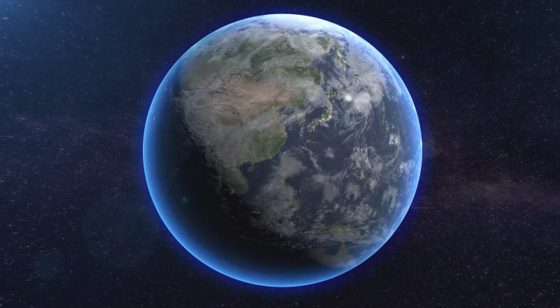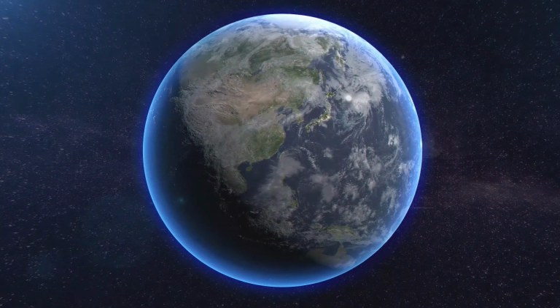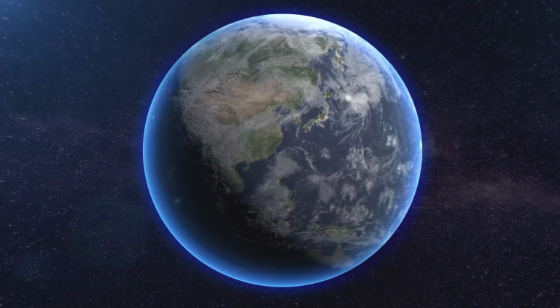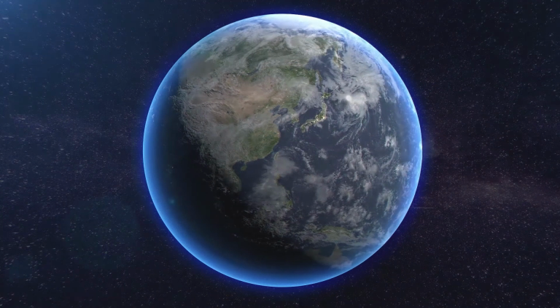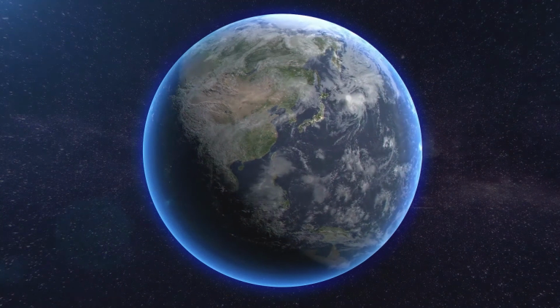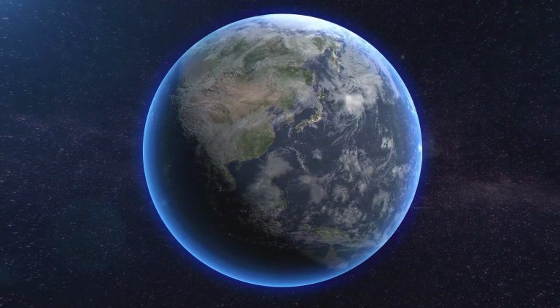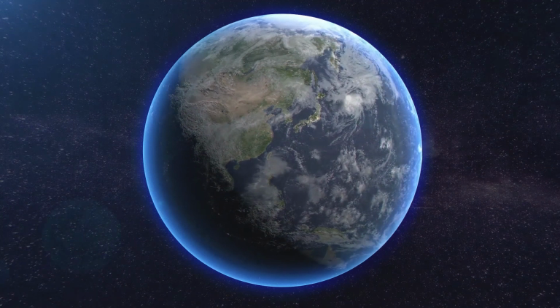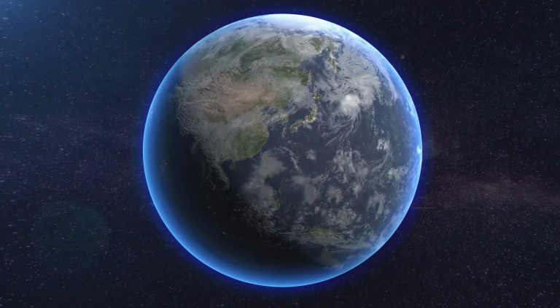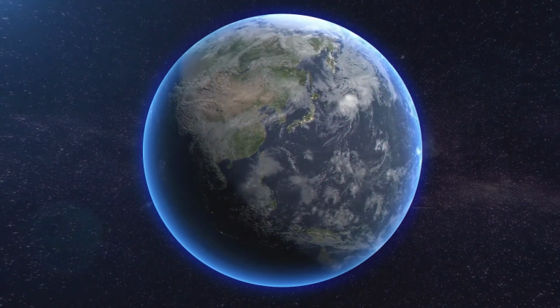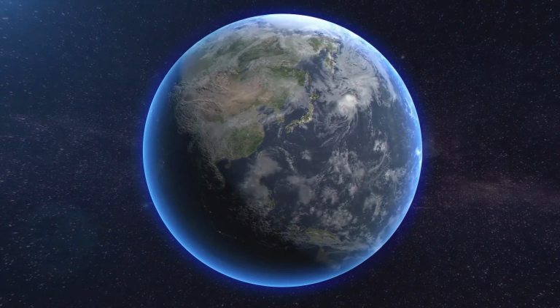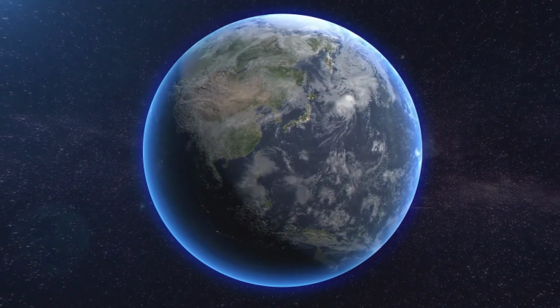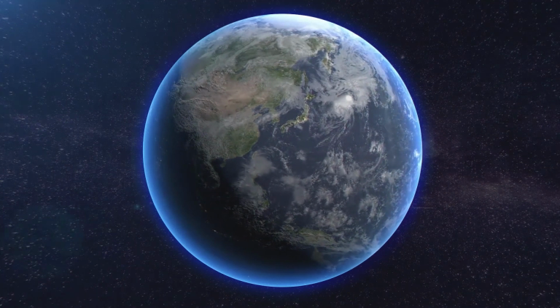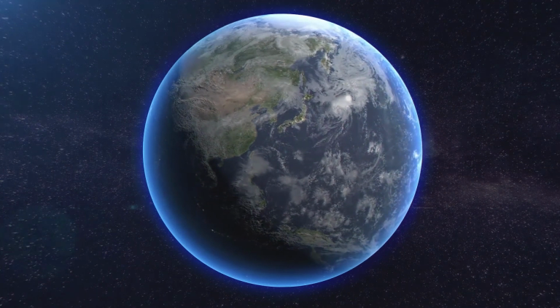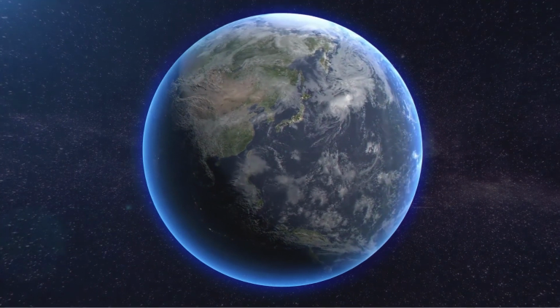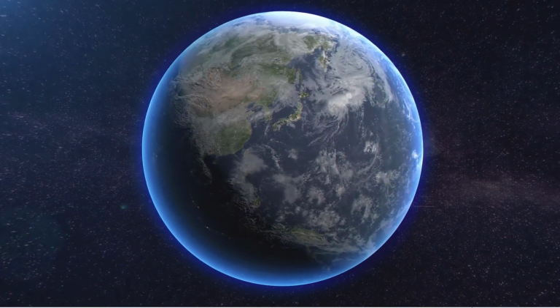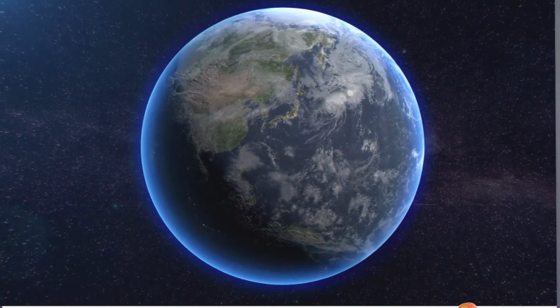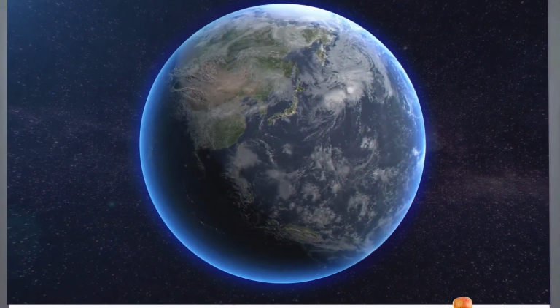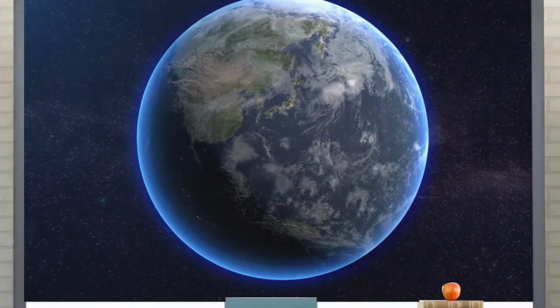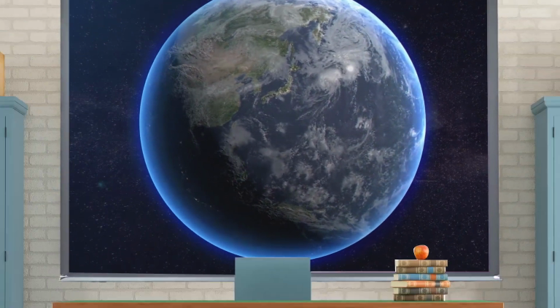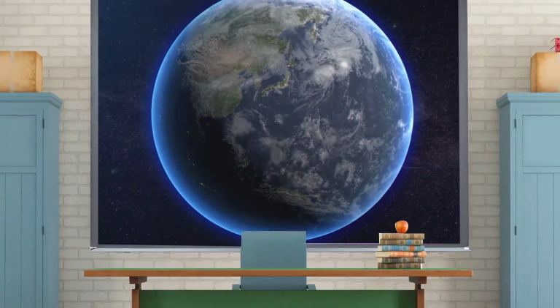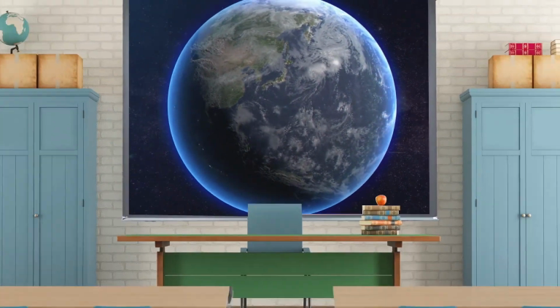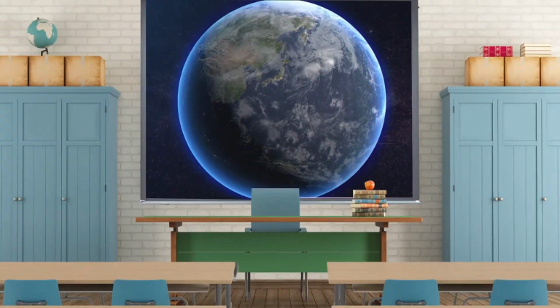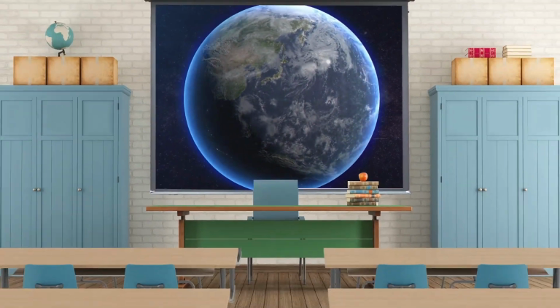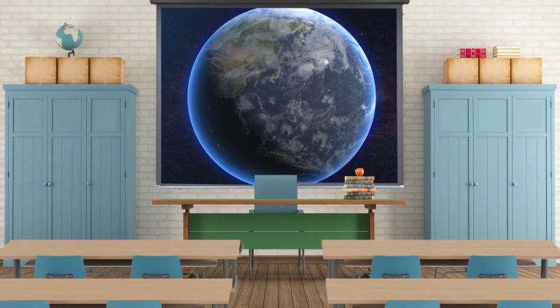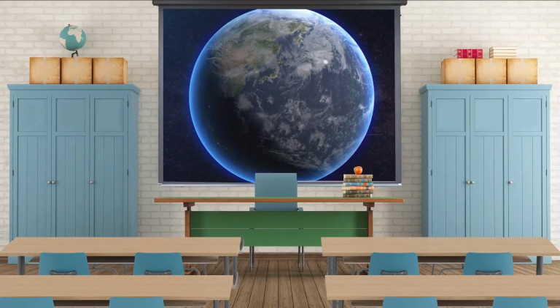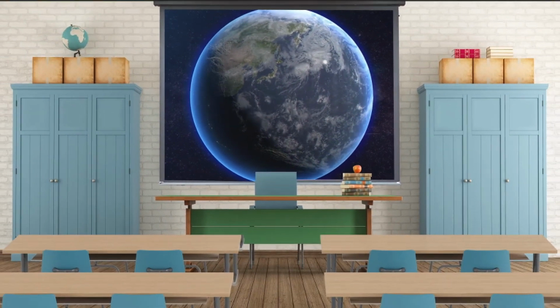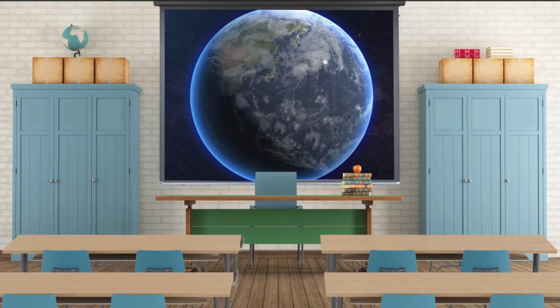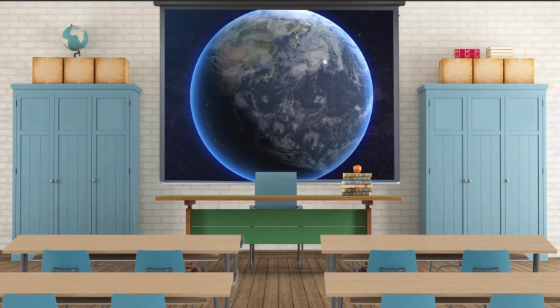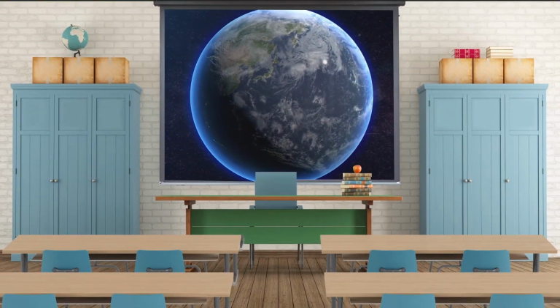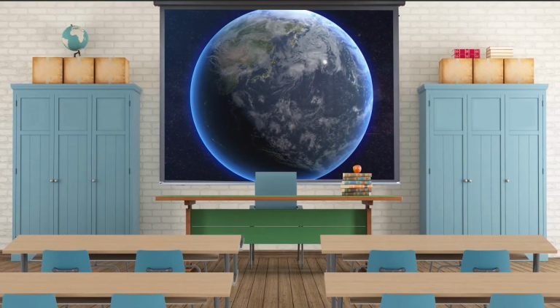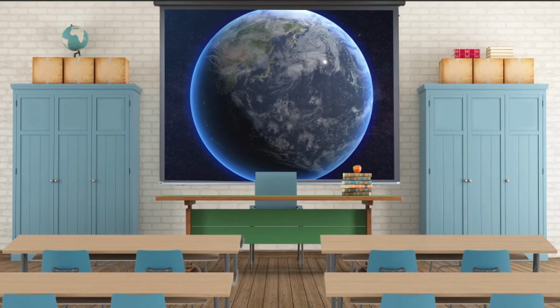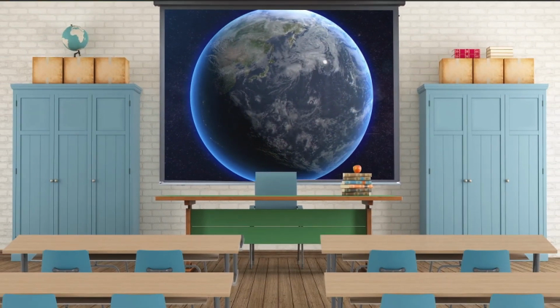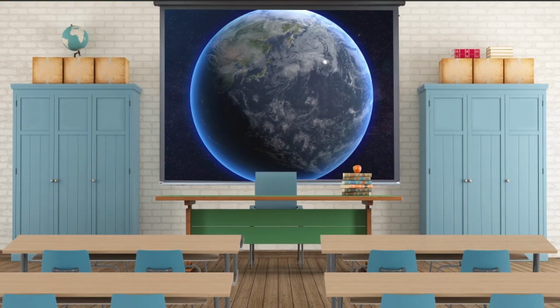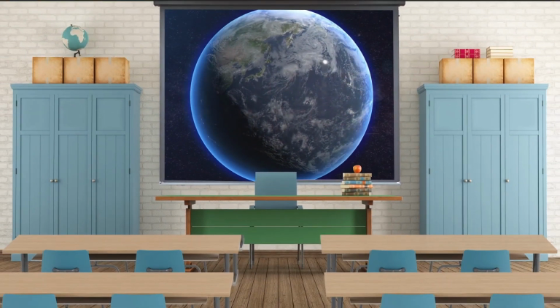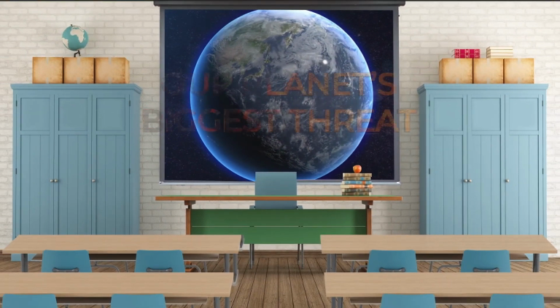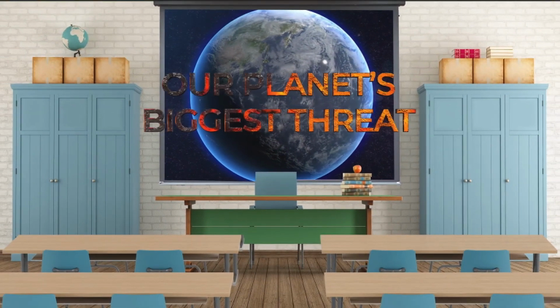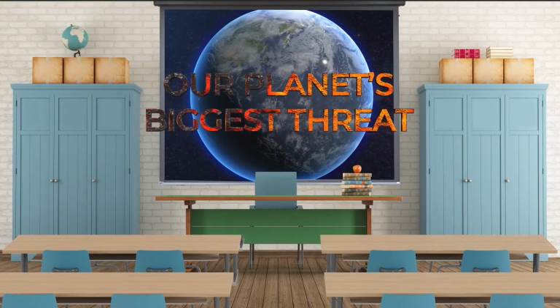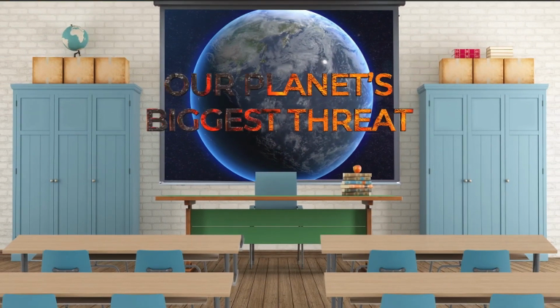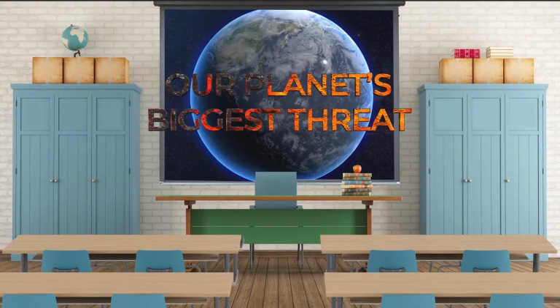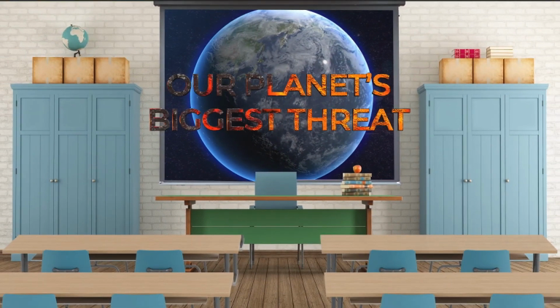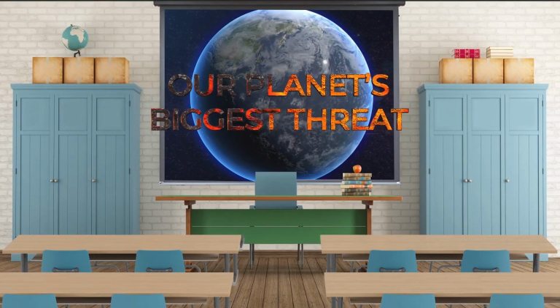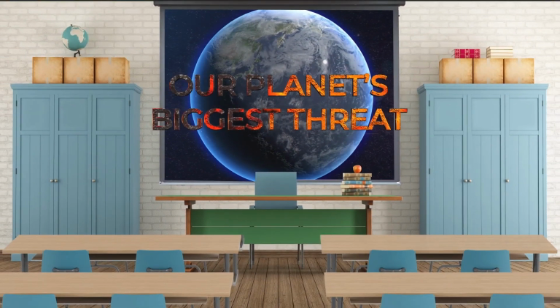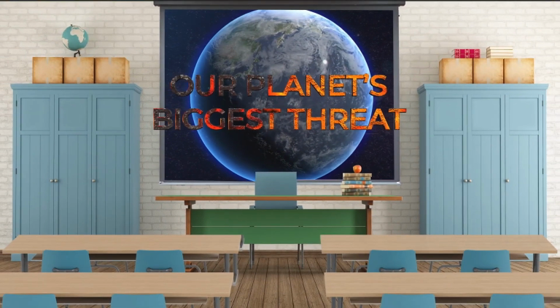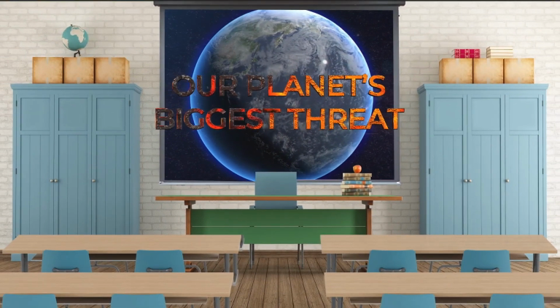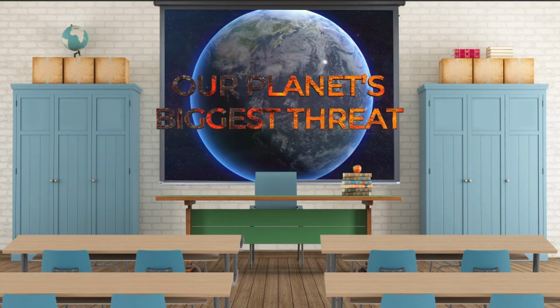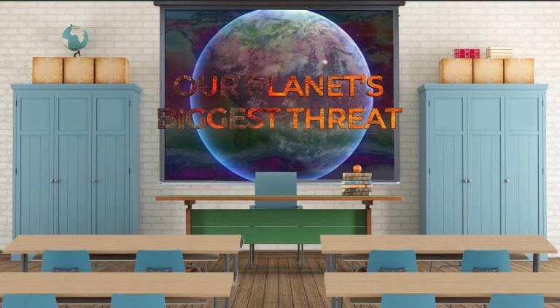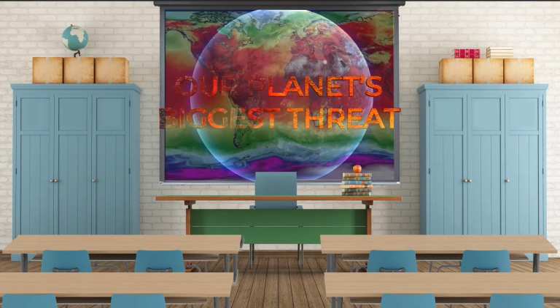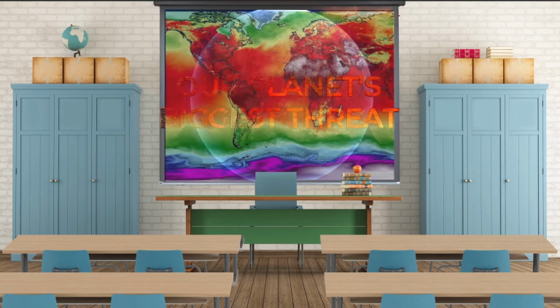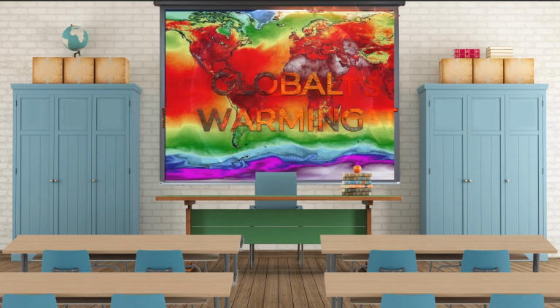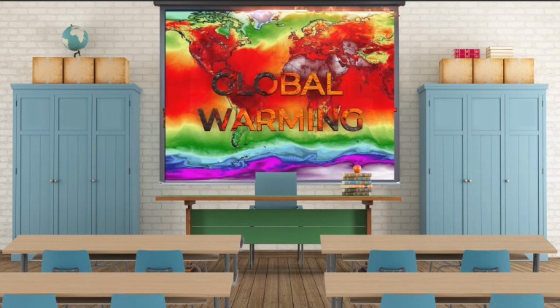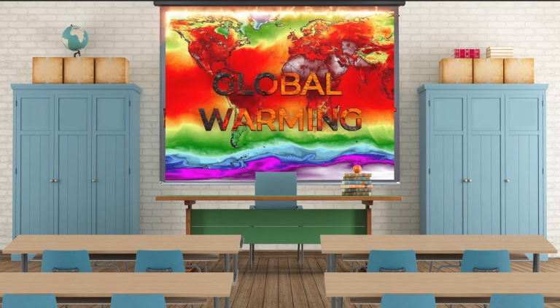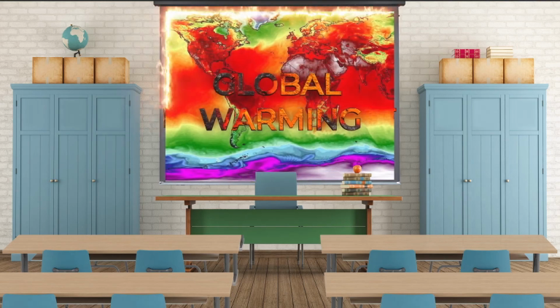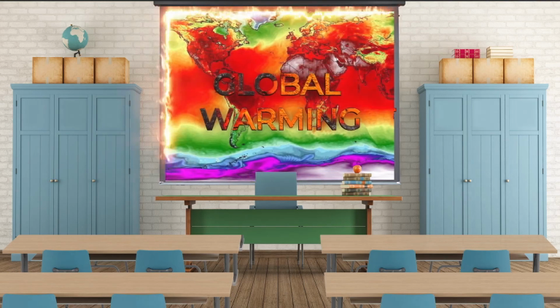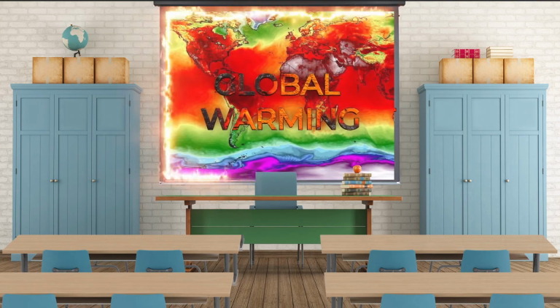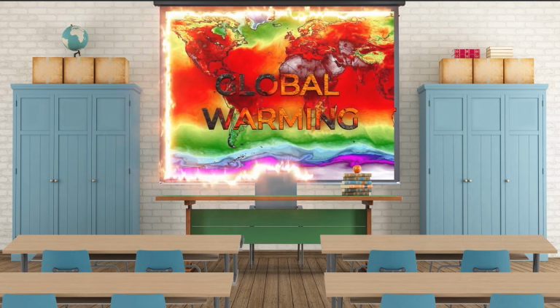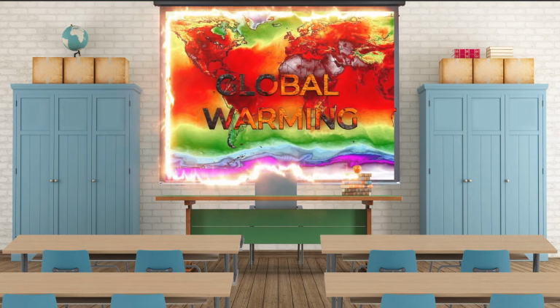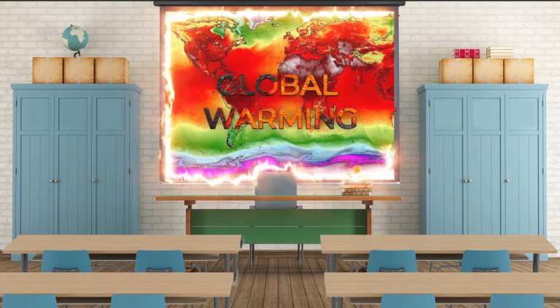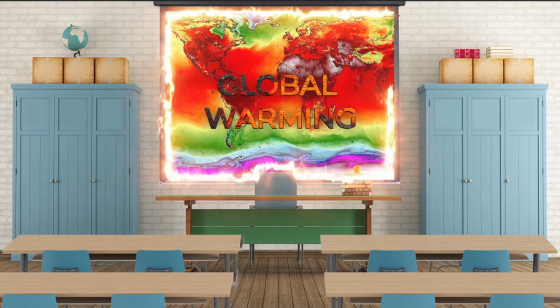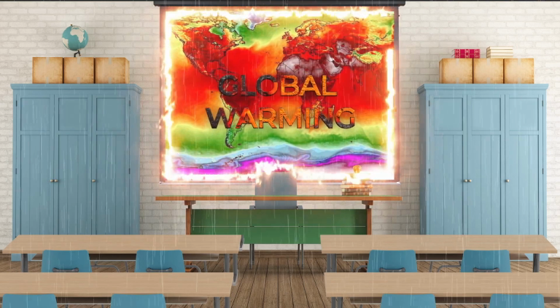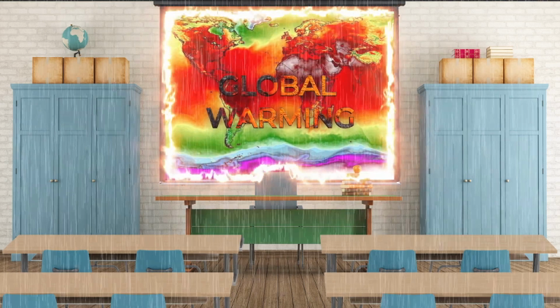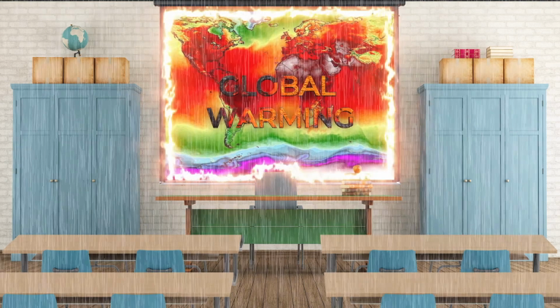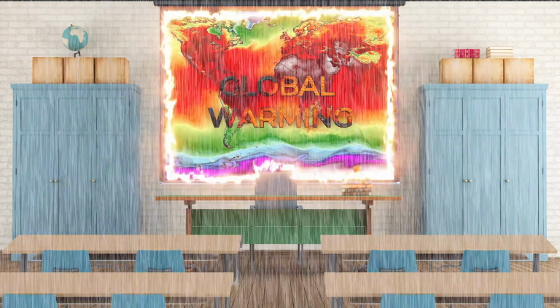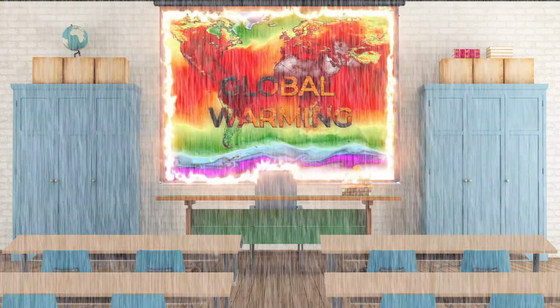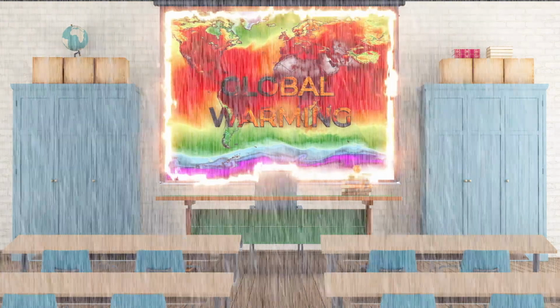What if I told you that in grade school we learn the solution to our planet's biggest threat? I'm talking about global warming.